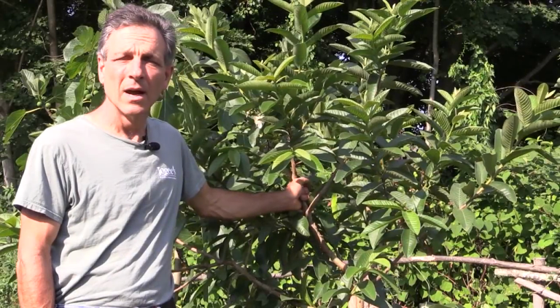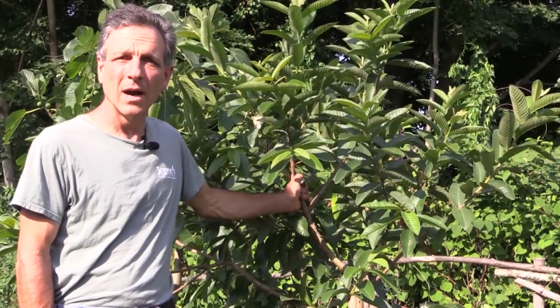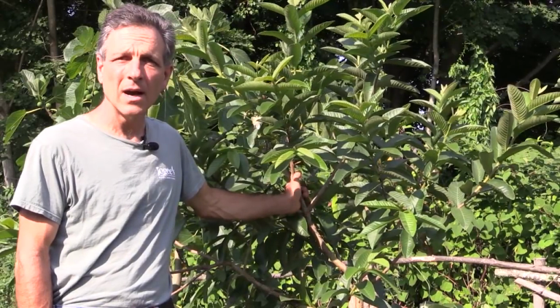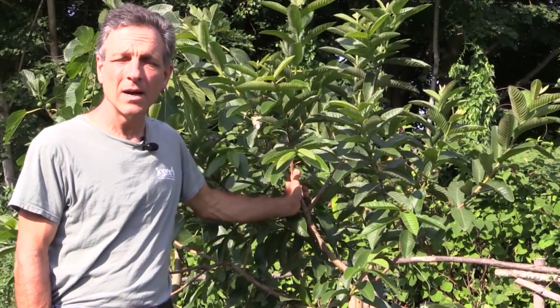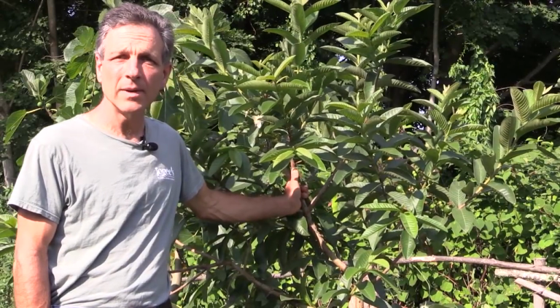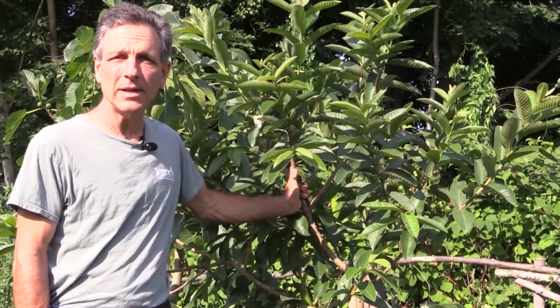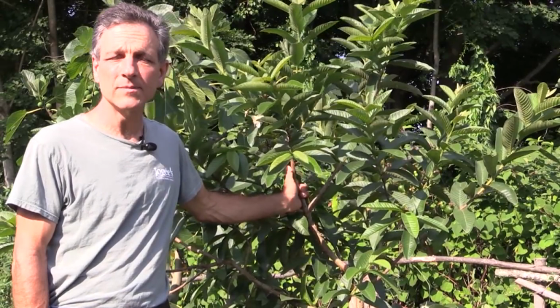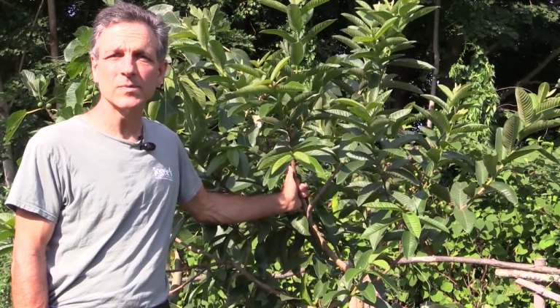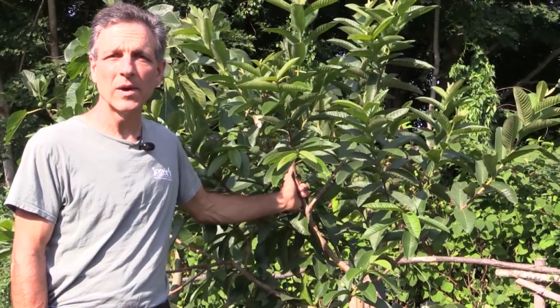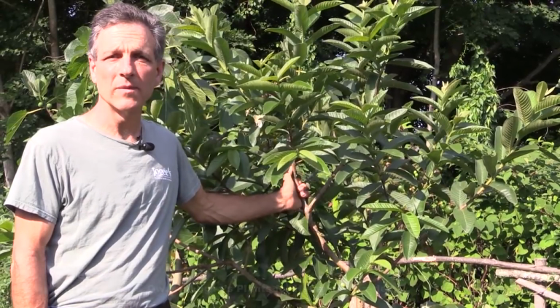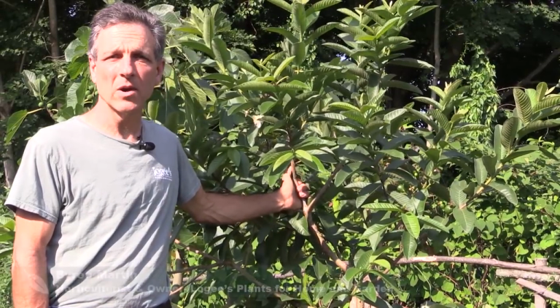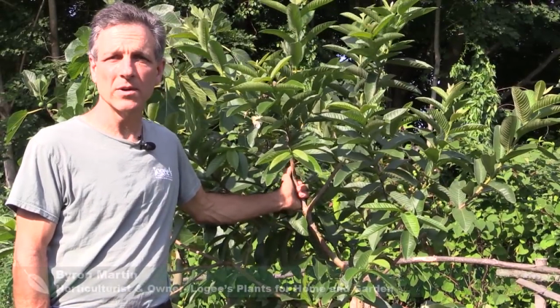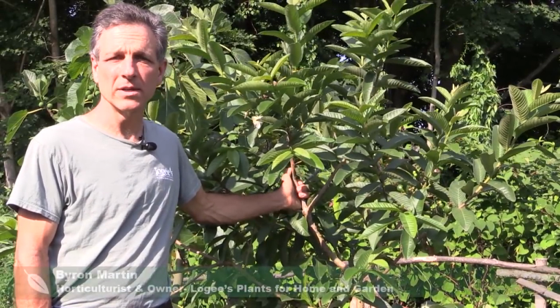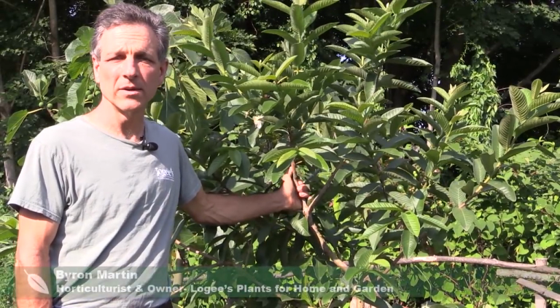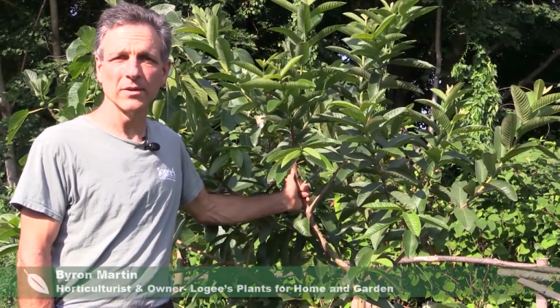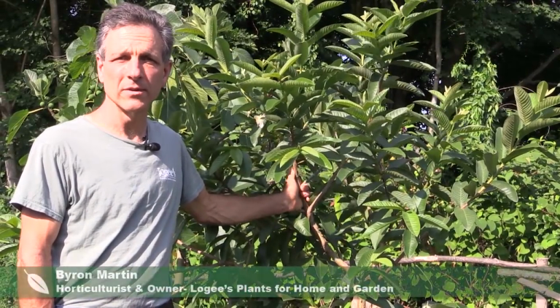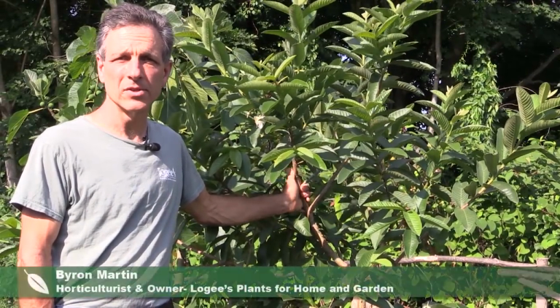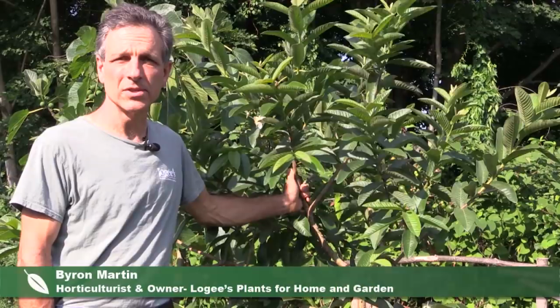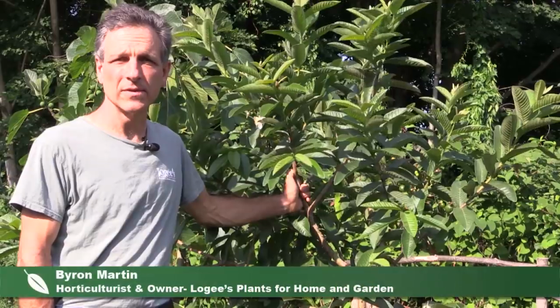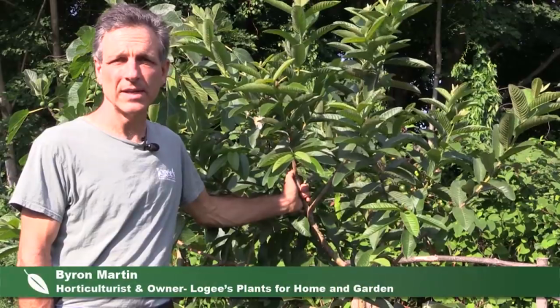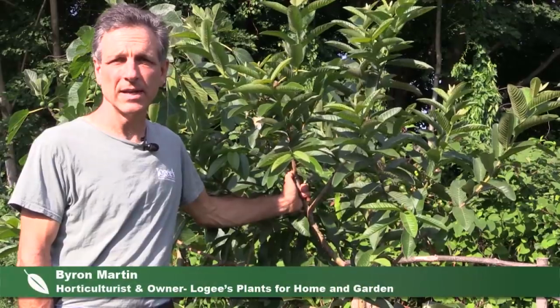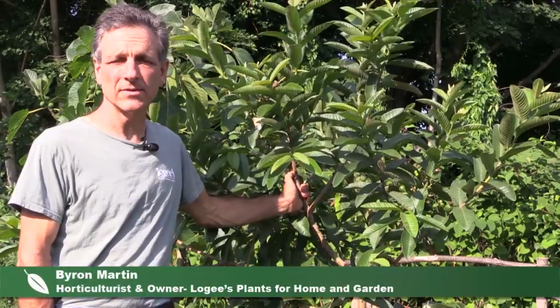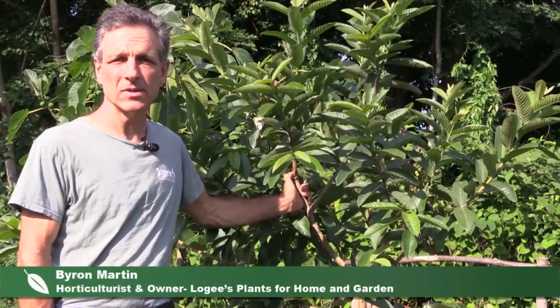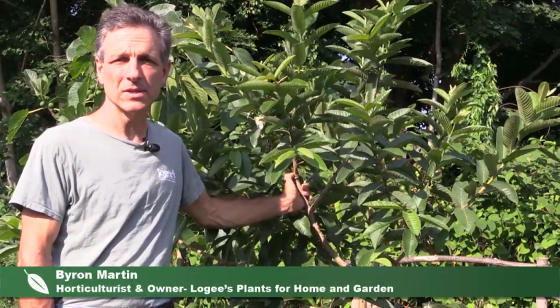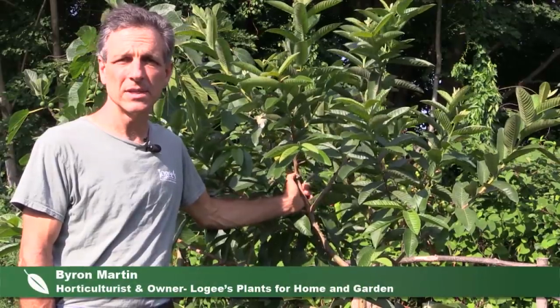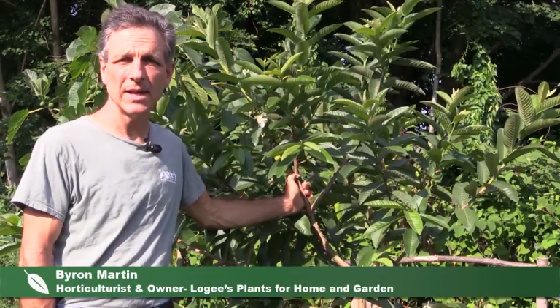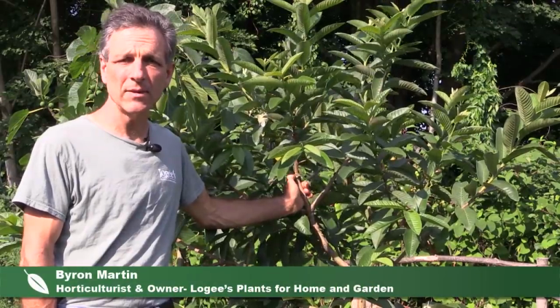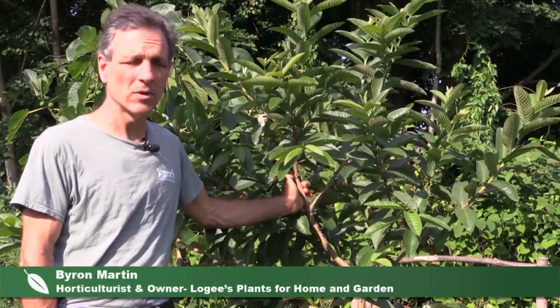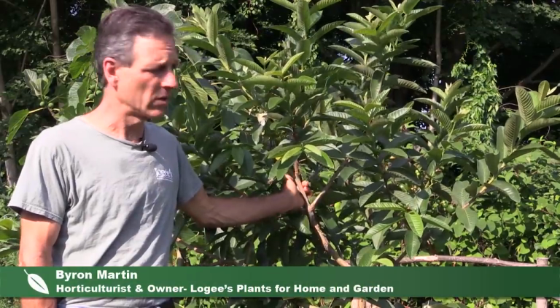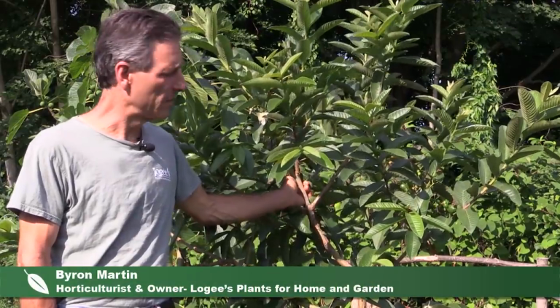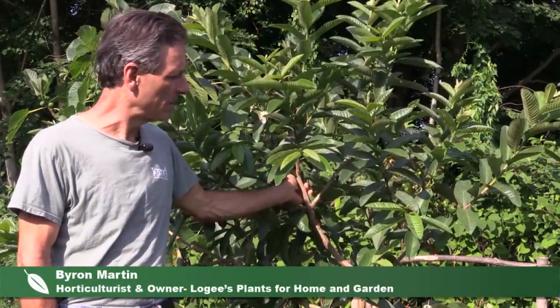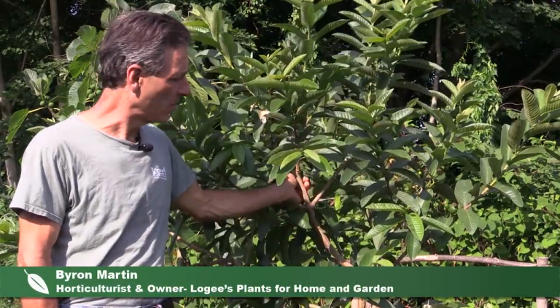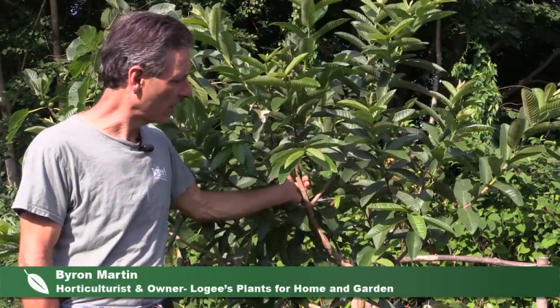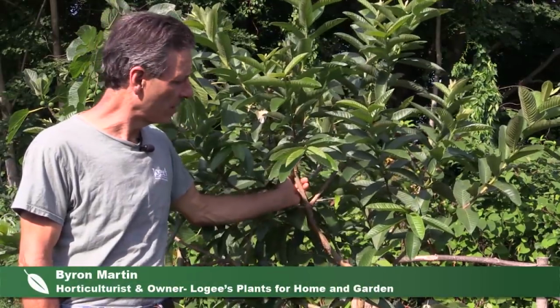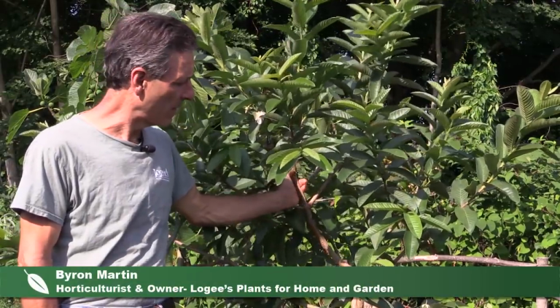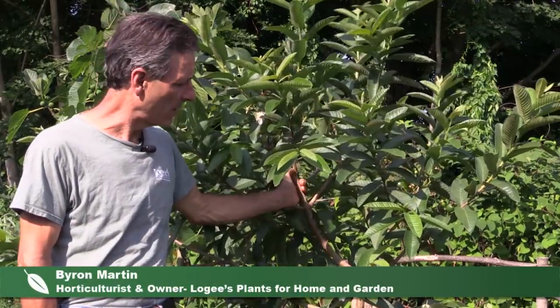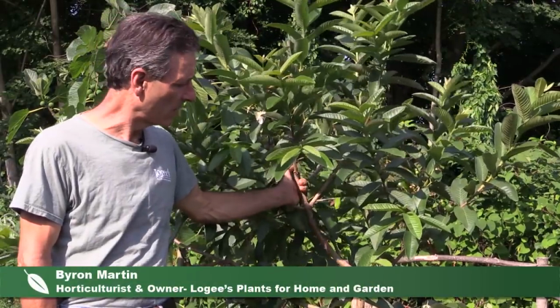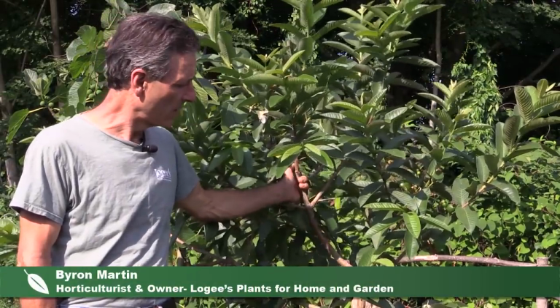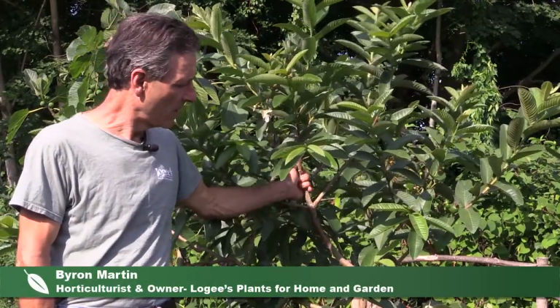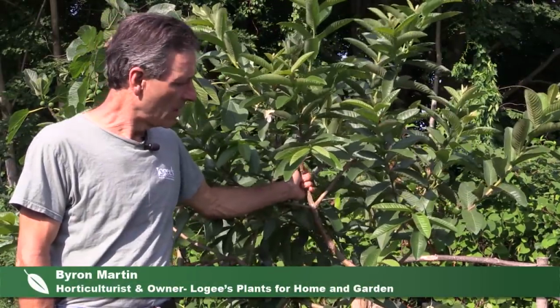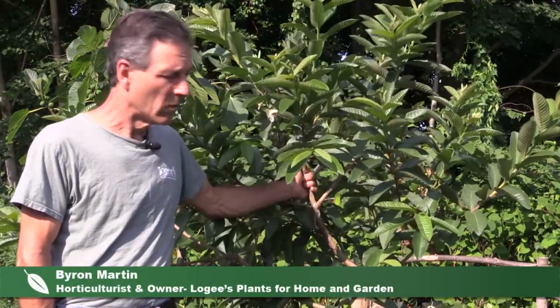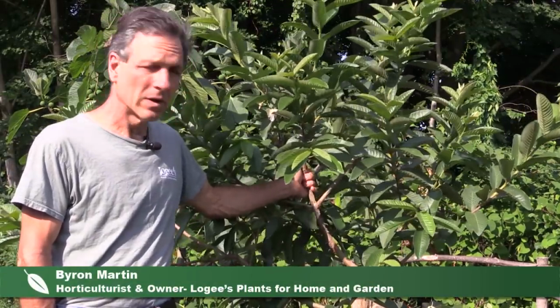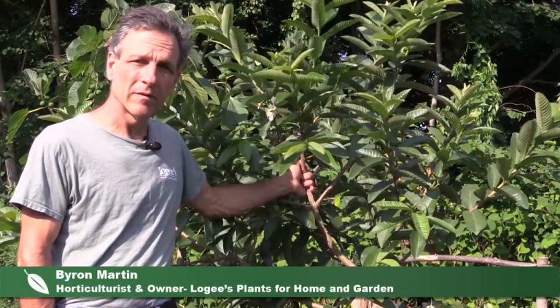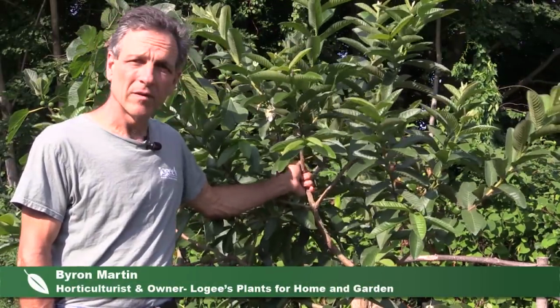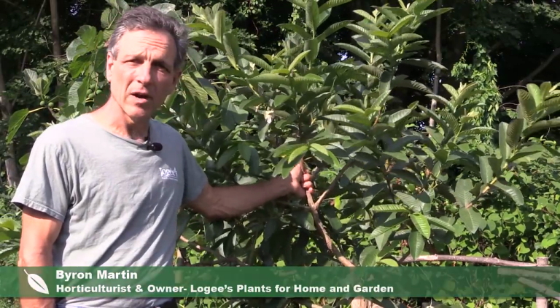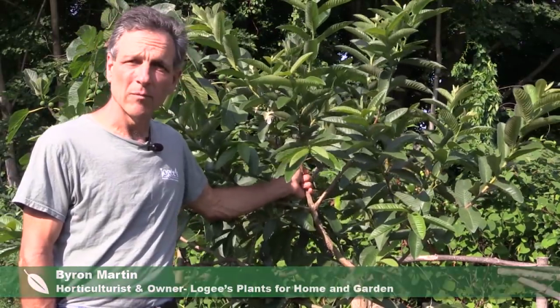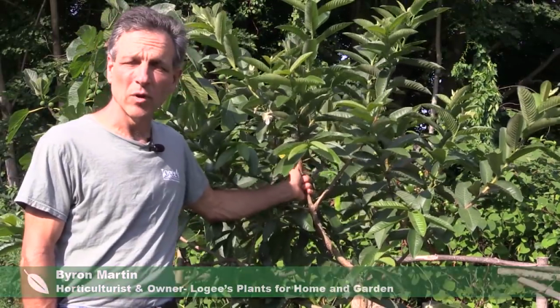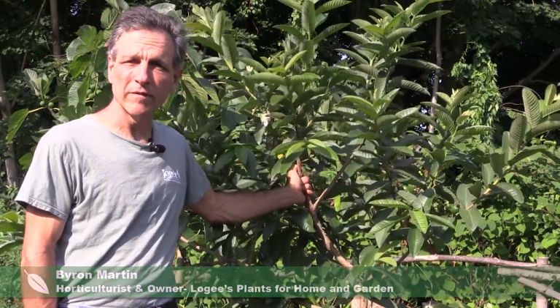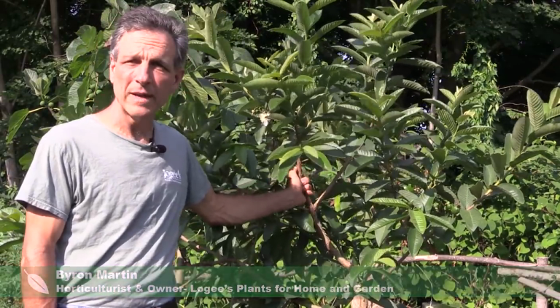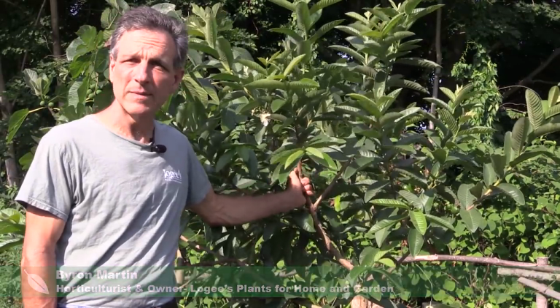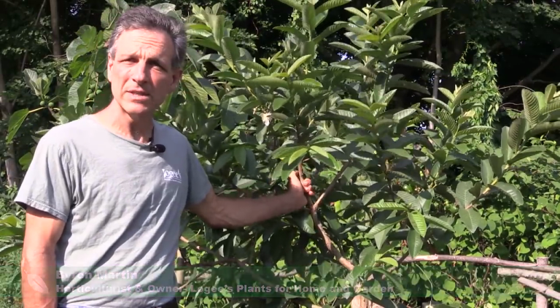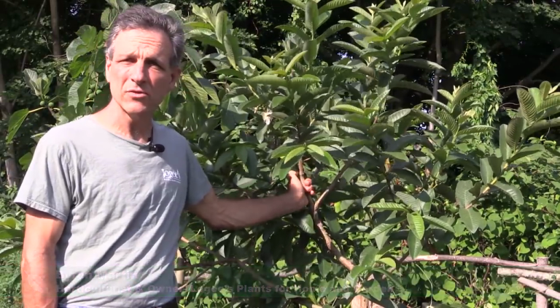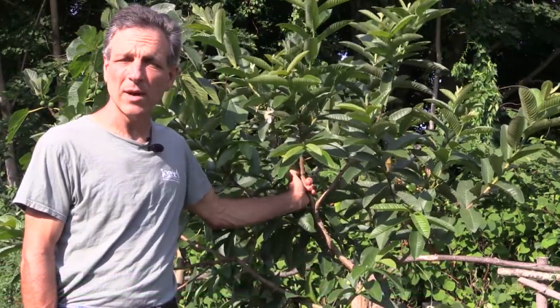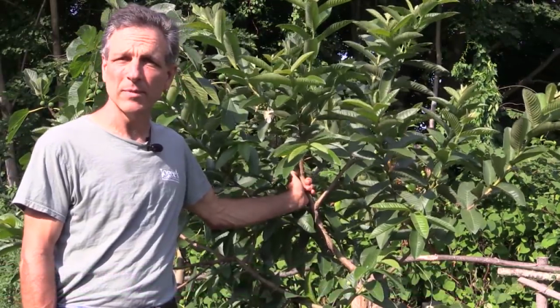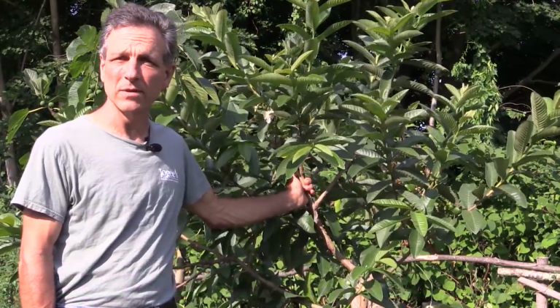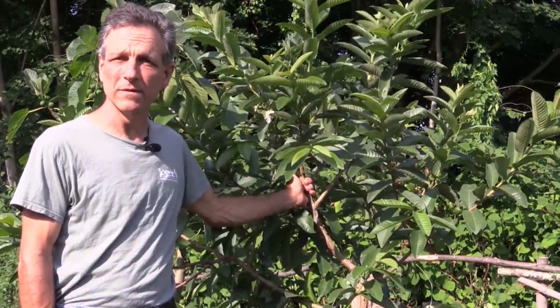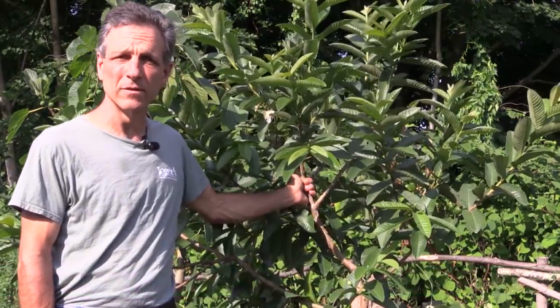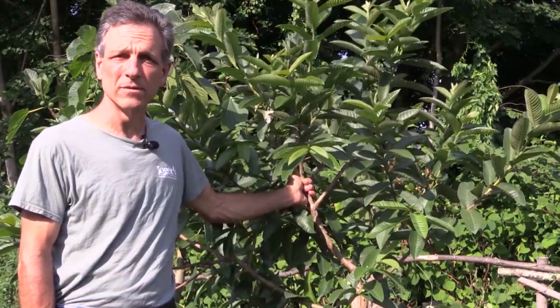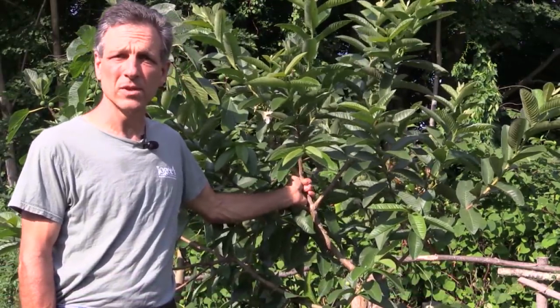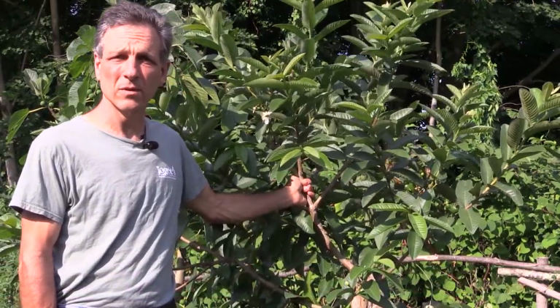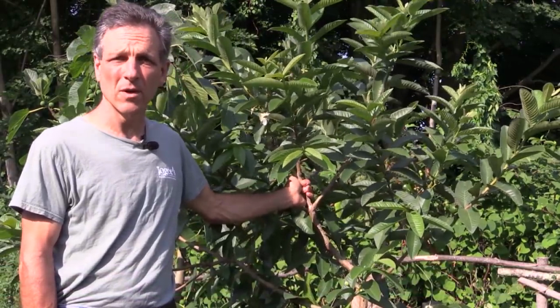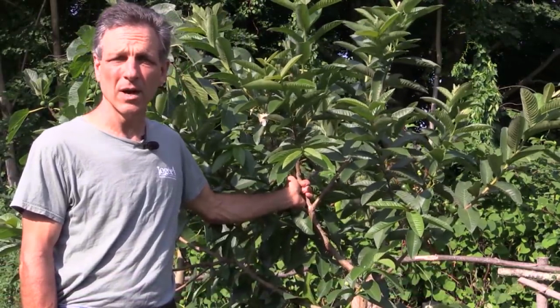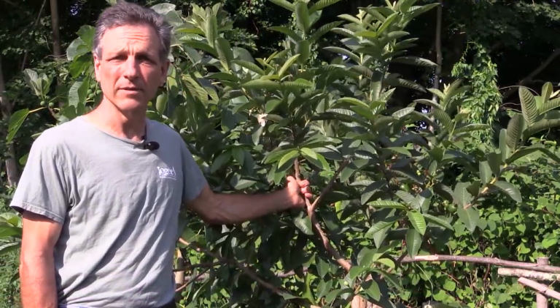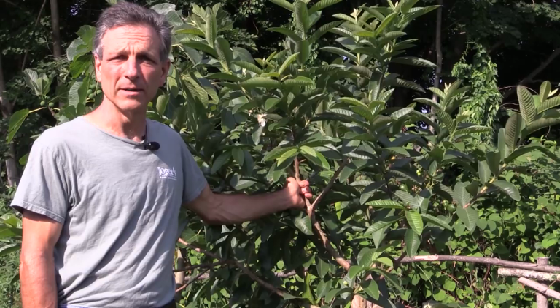Hi, my name is Byron Martin here at Logee's Greenhouses, and today we're going to be talking about one of our more famous tropical fruits, the guava.